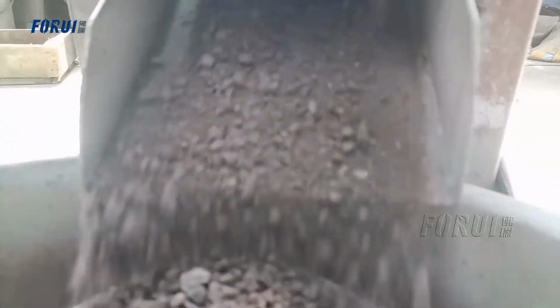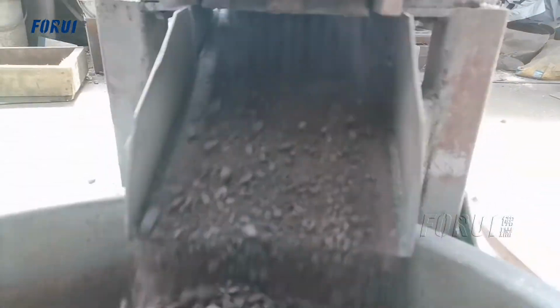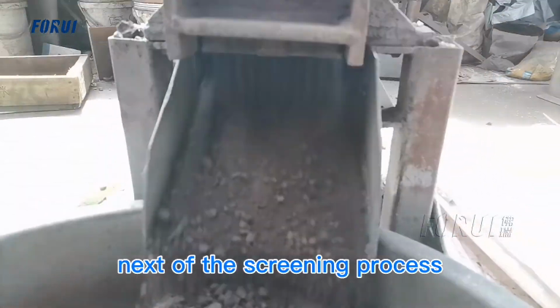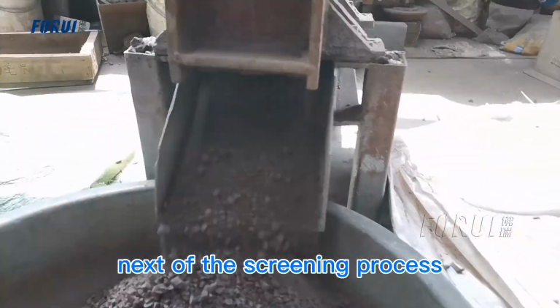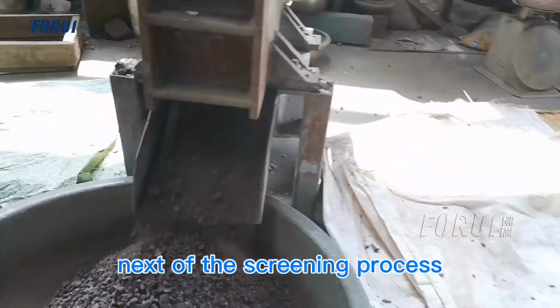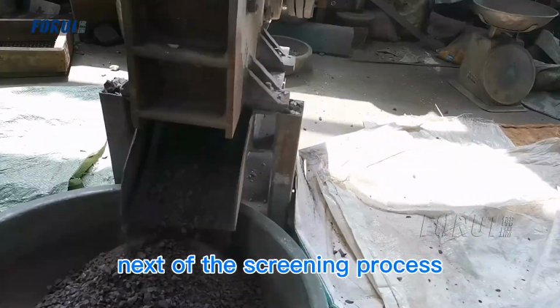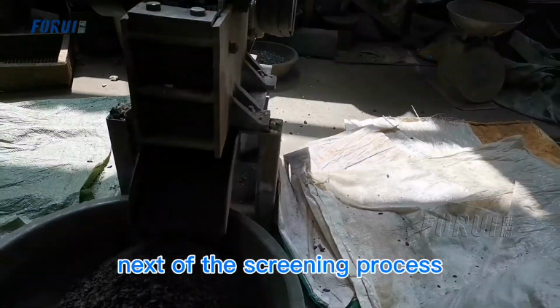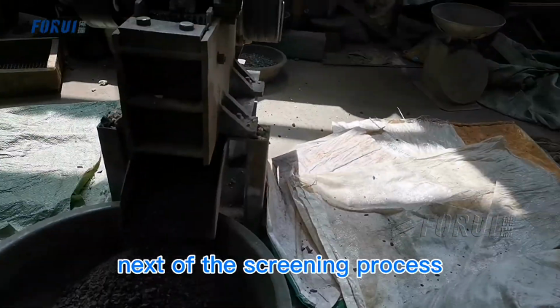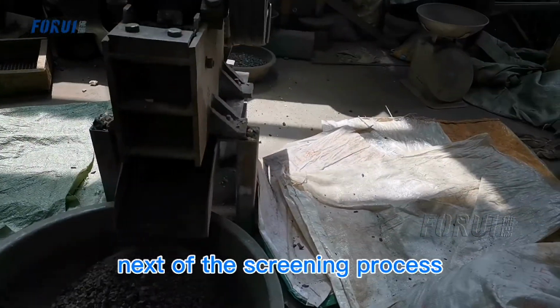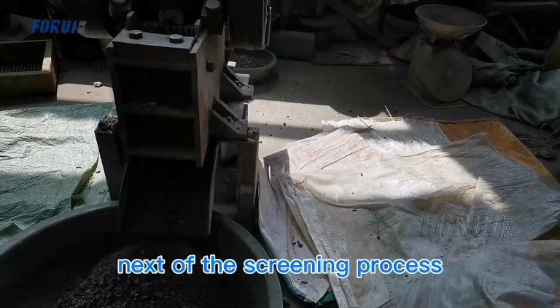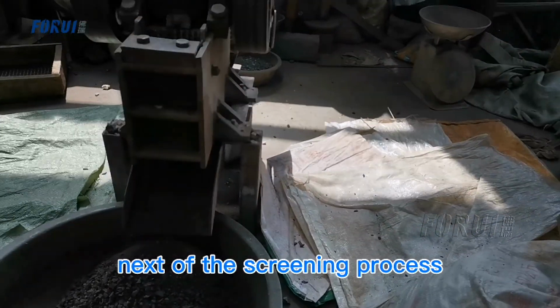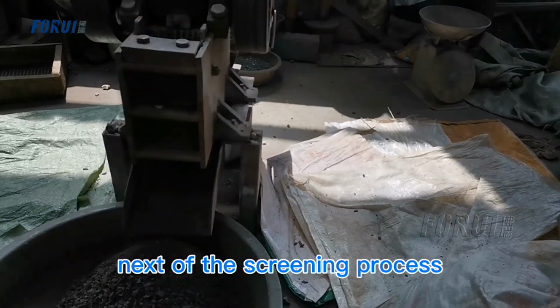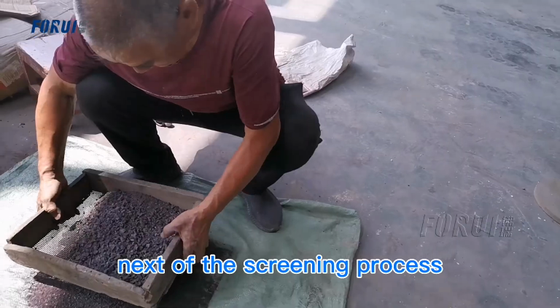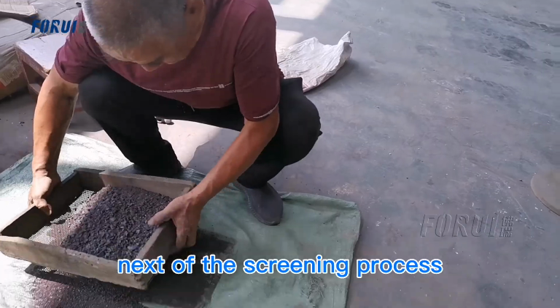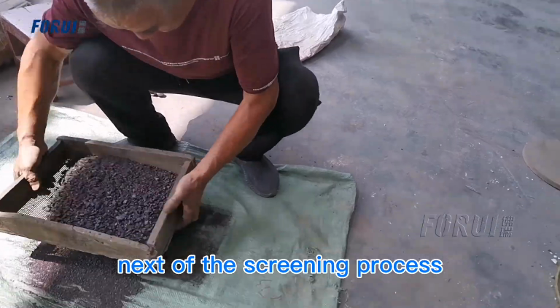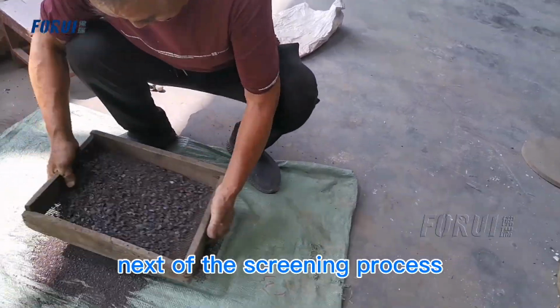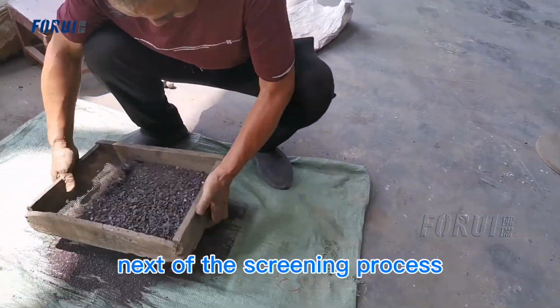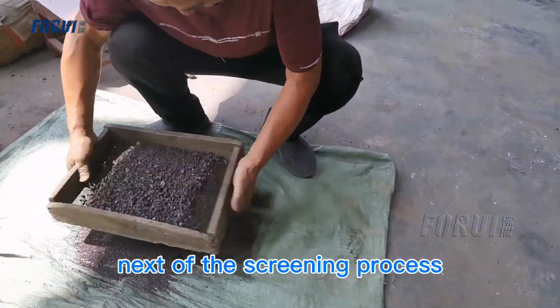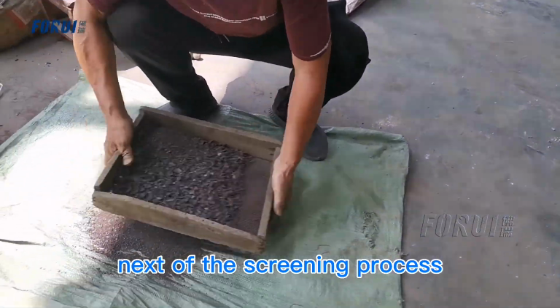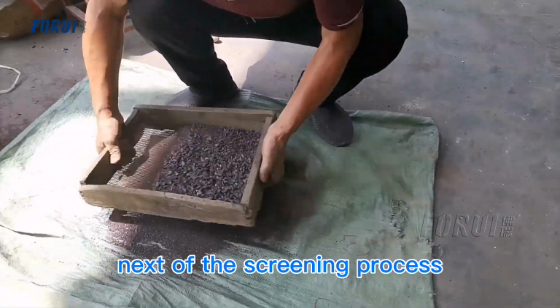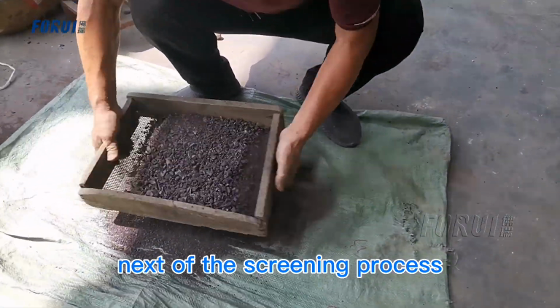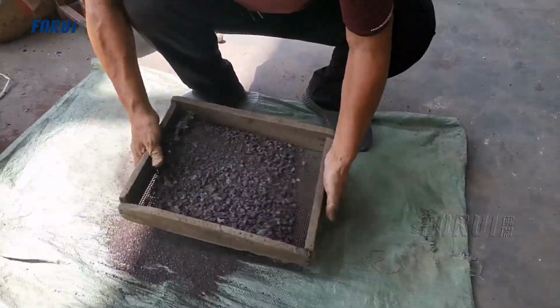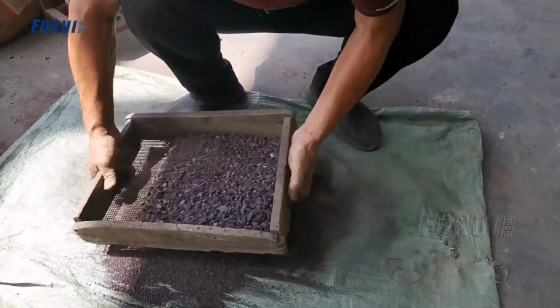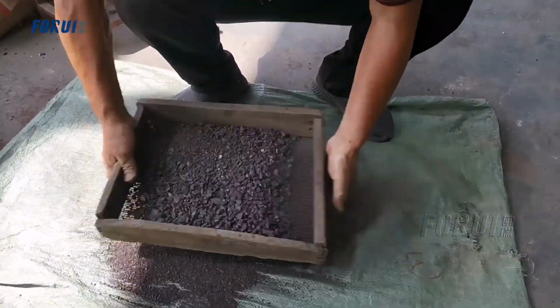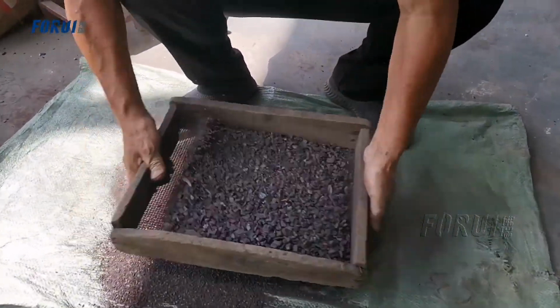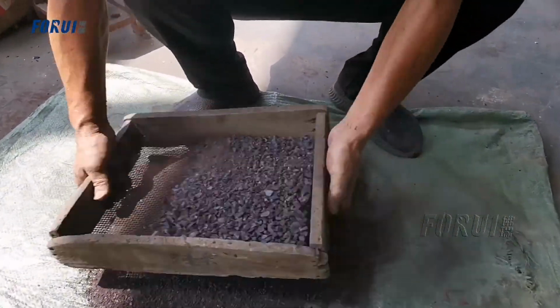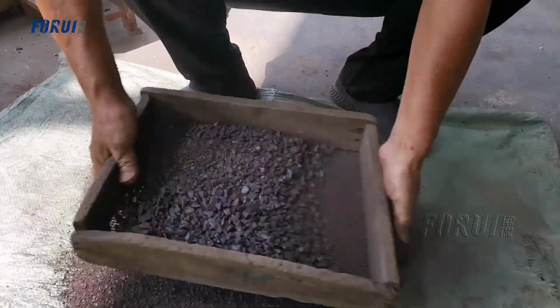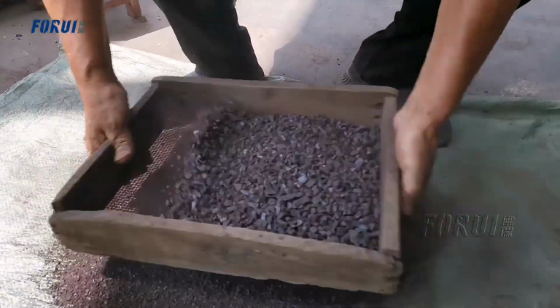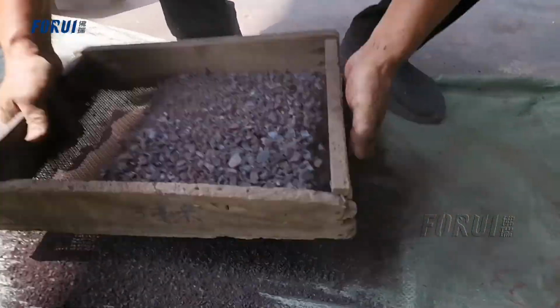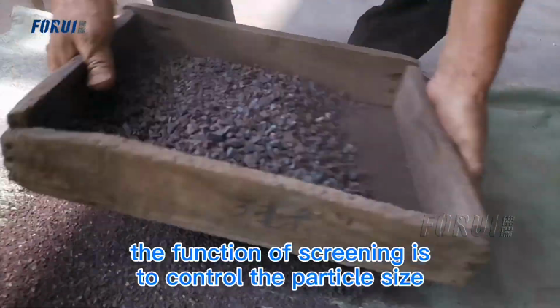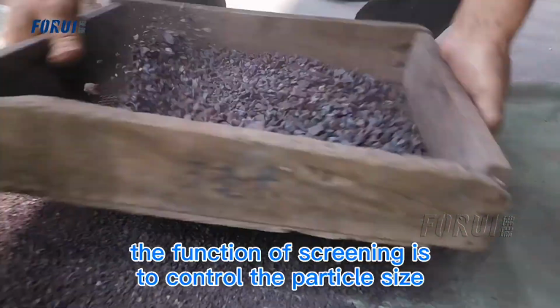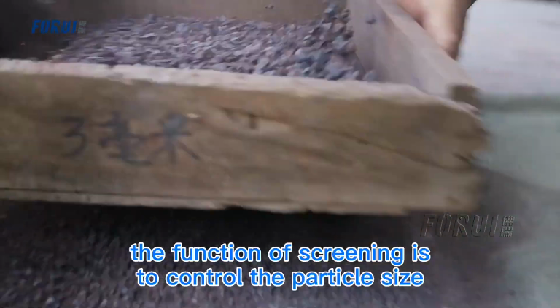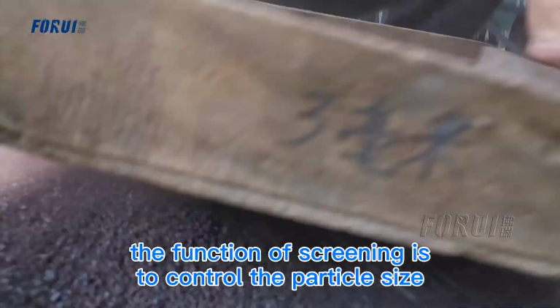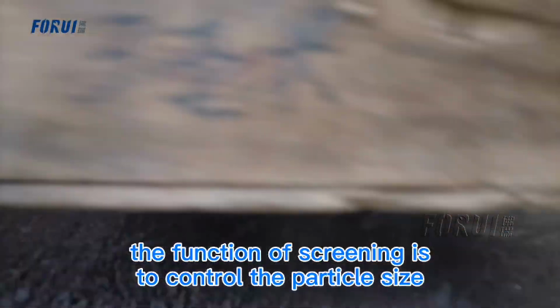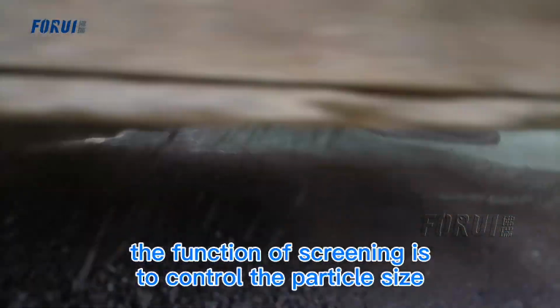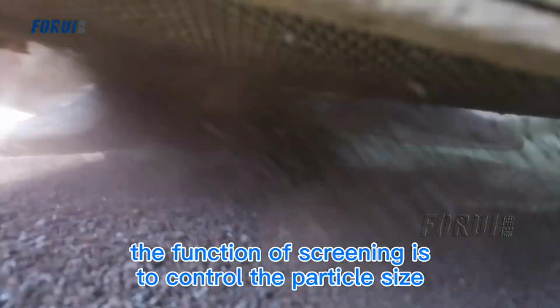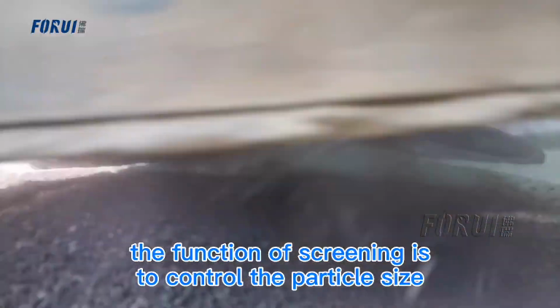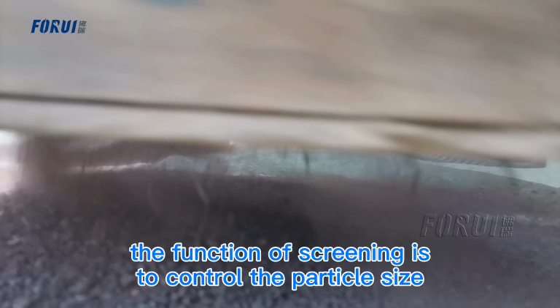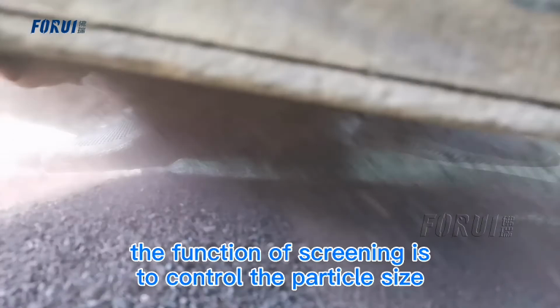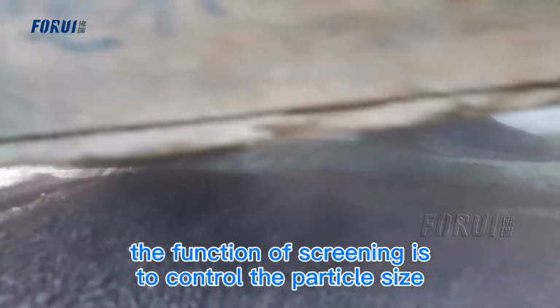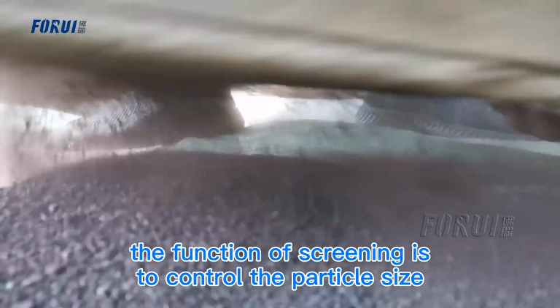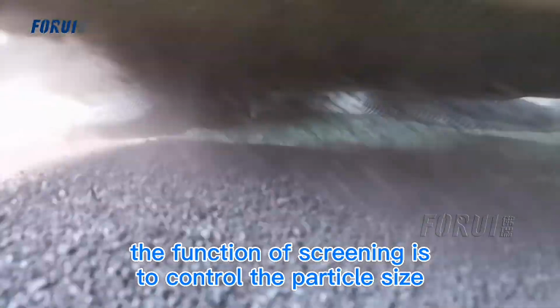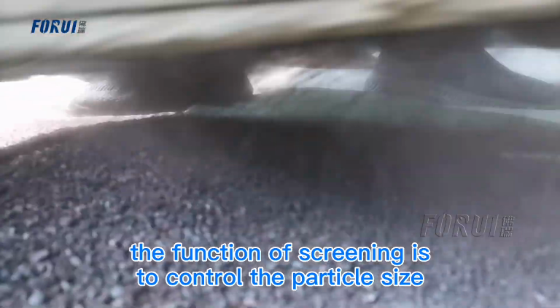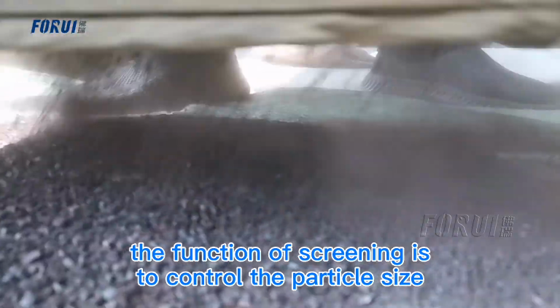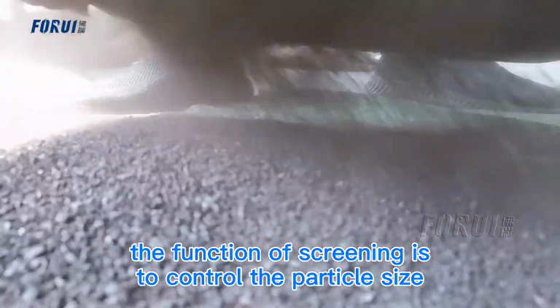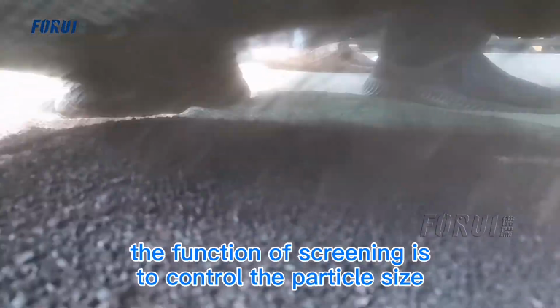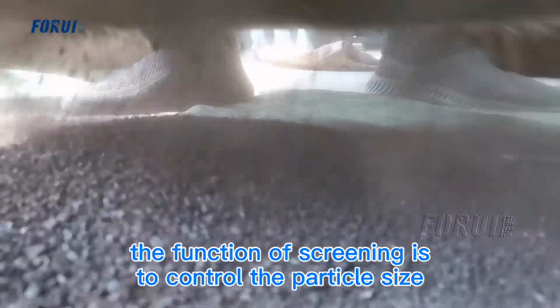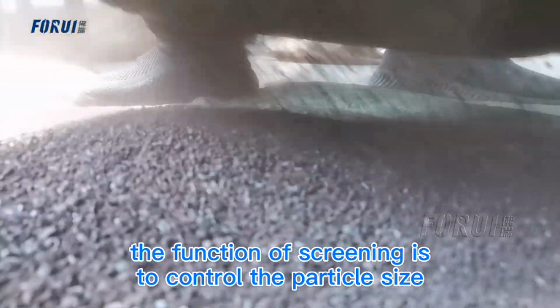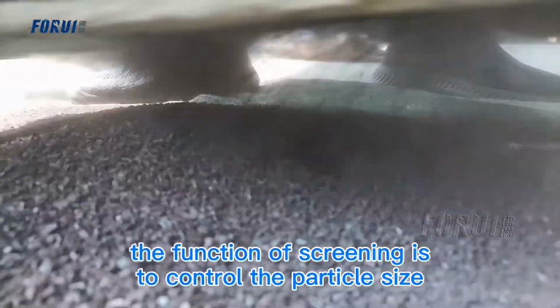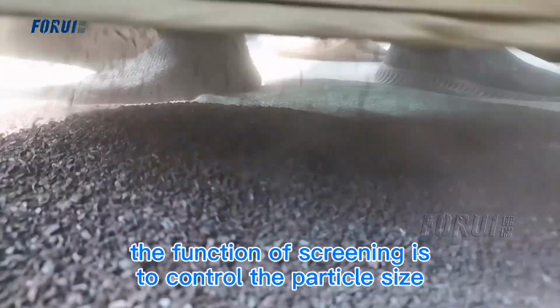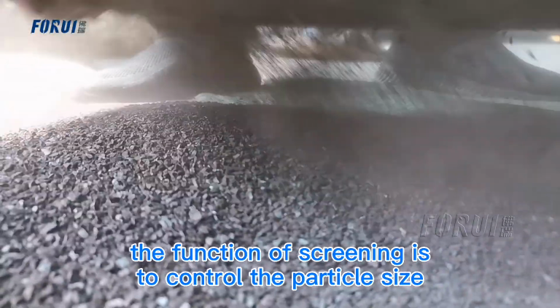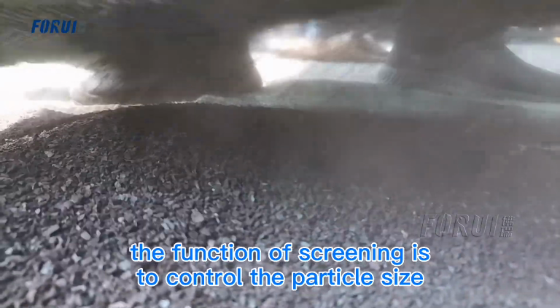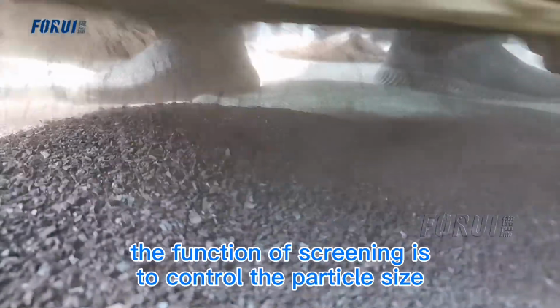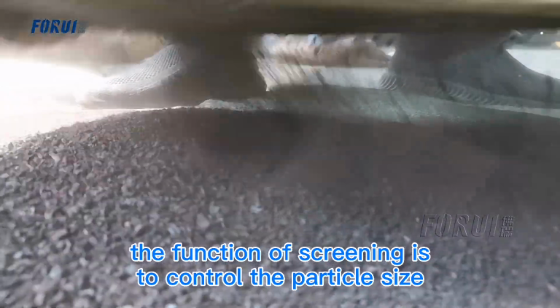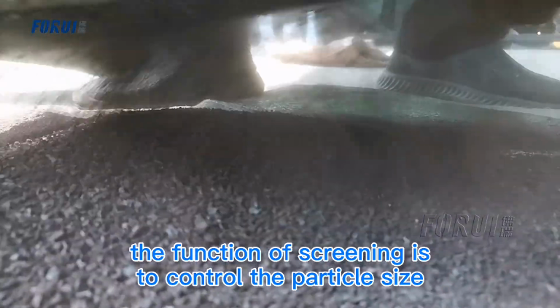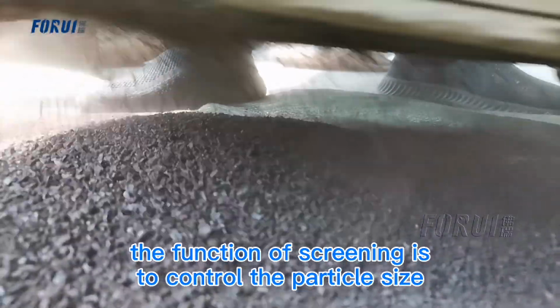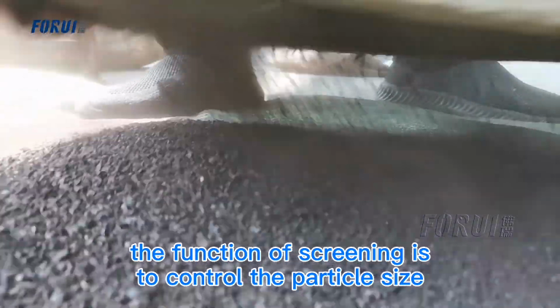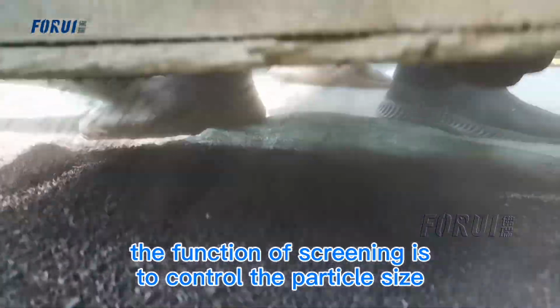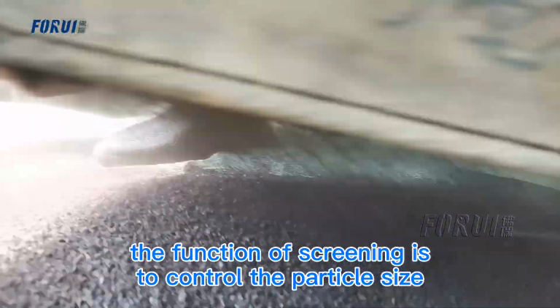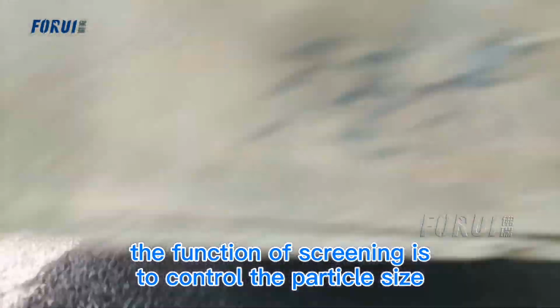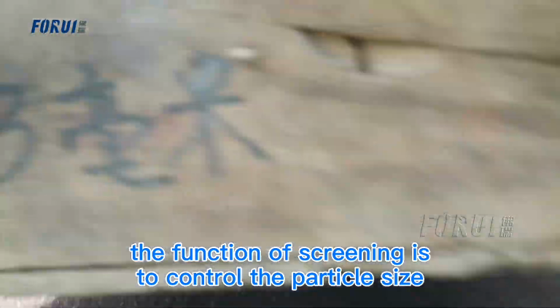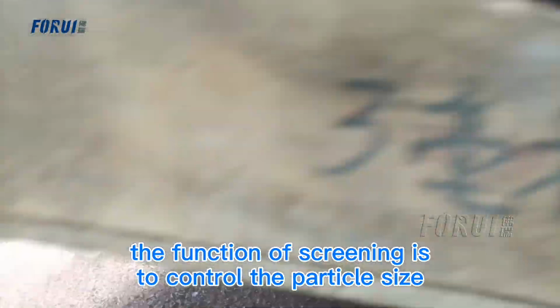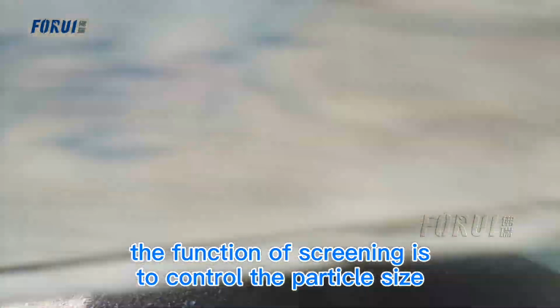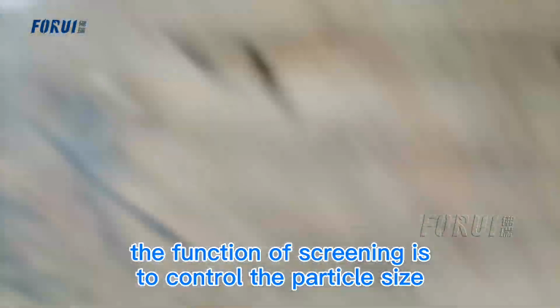Next is the screening process. The function of screening is to control the particle size distribution.